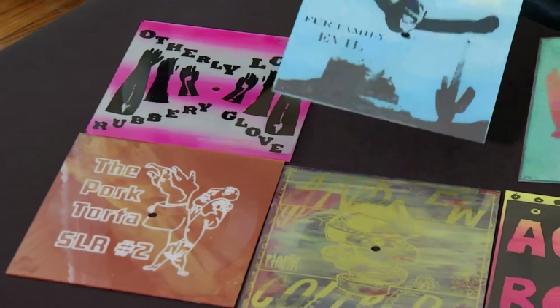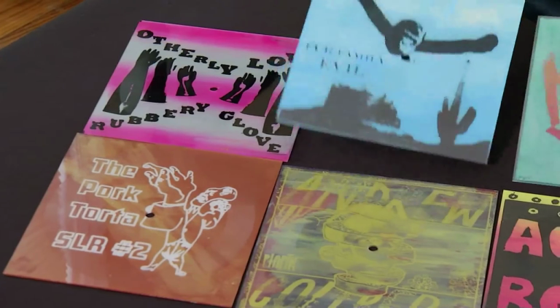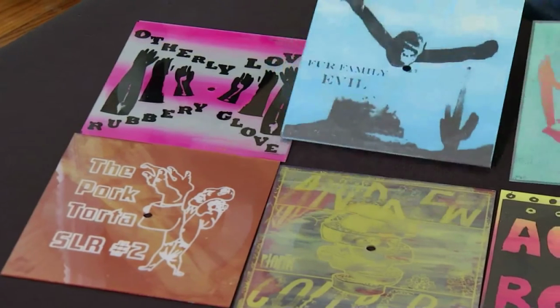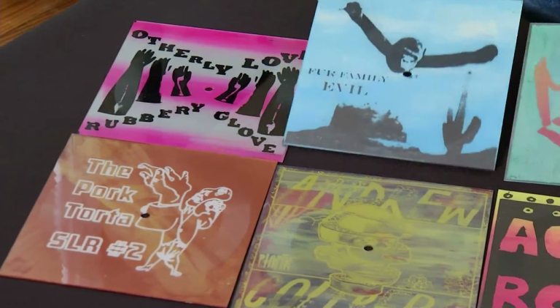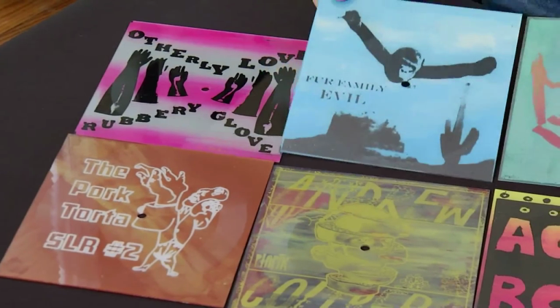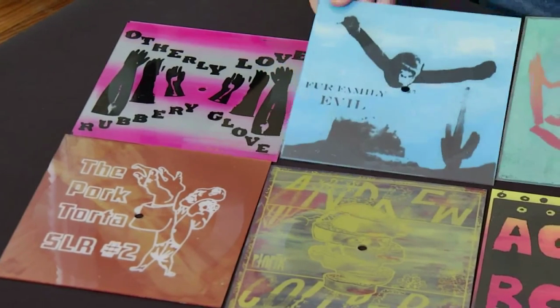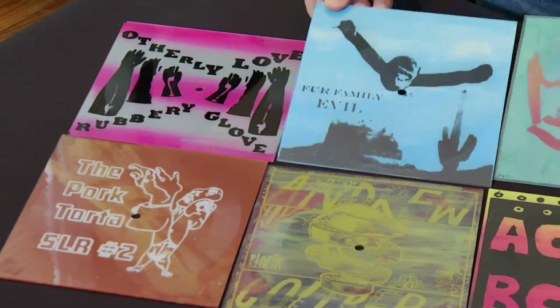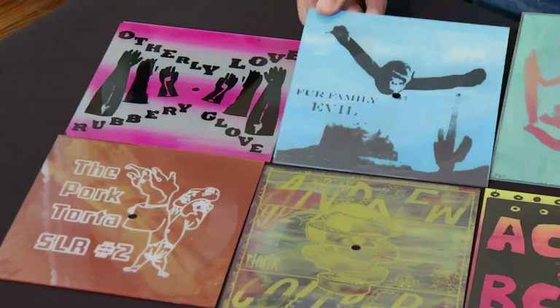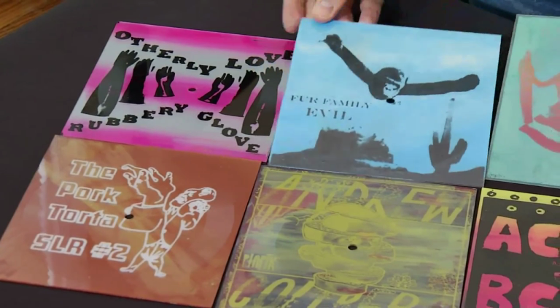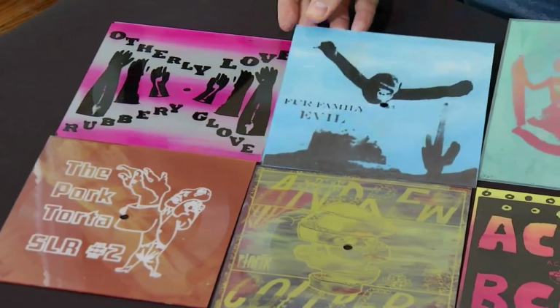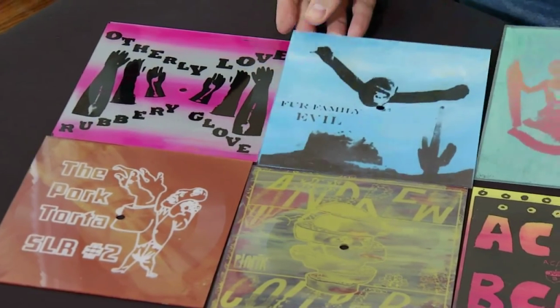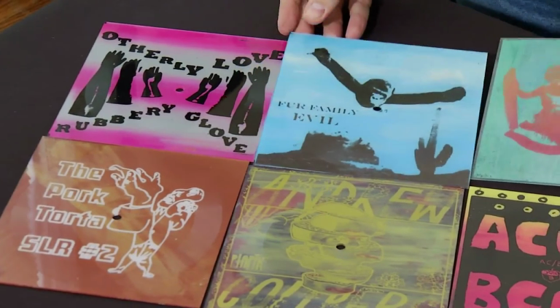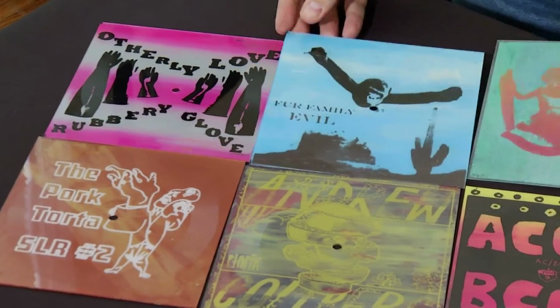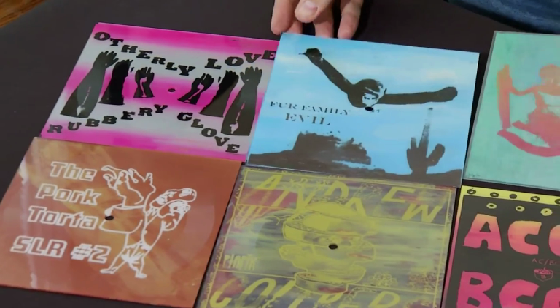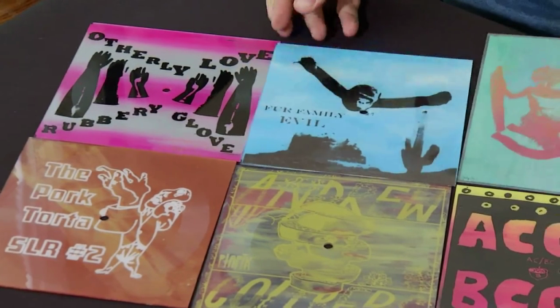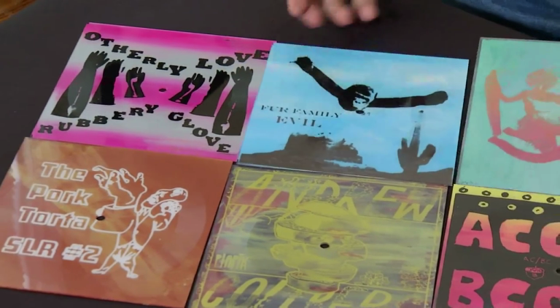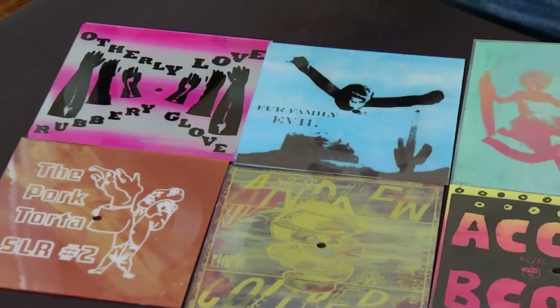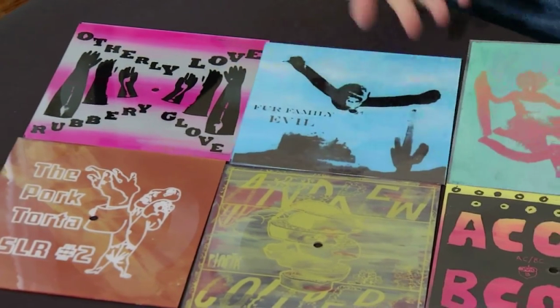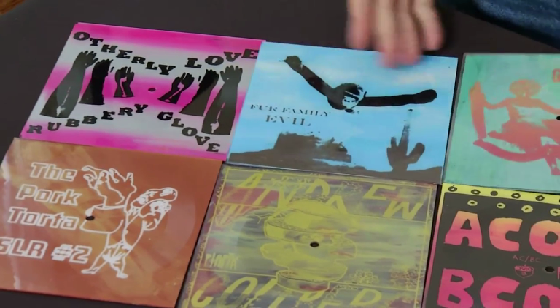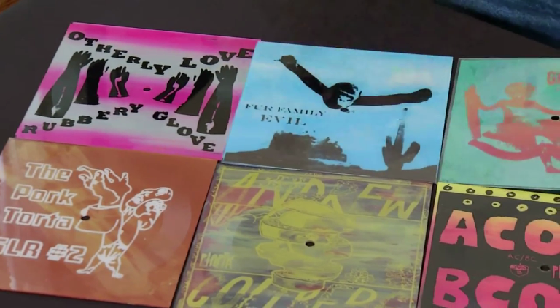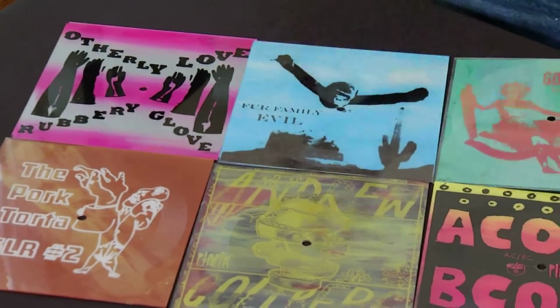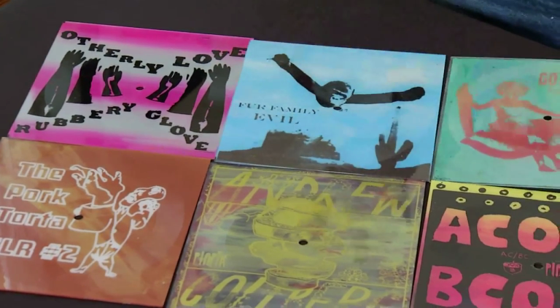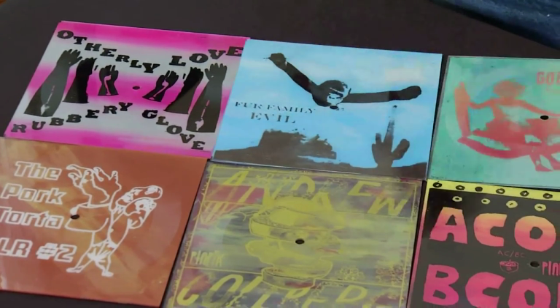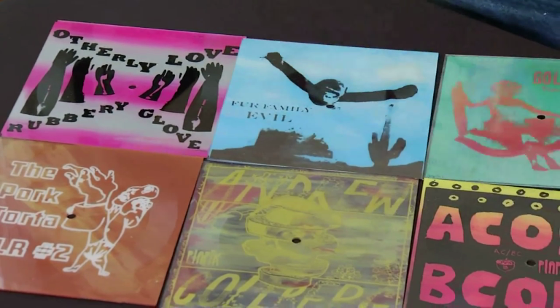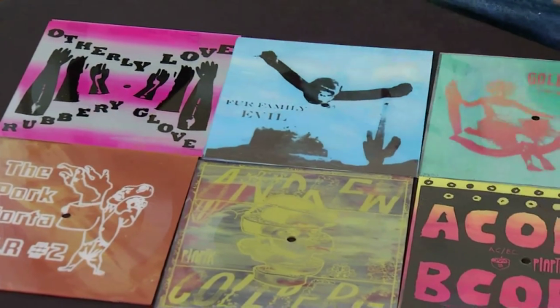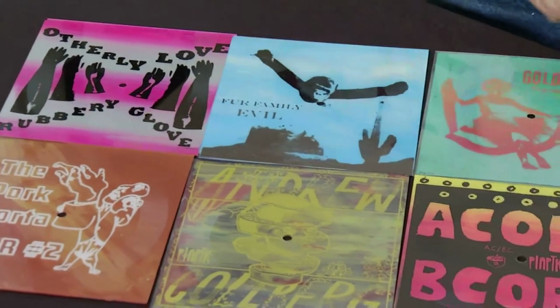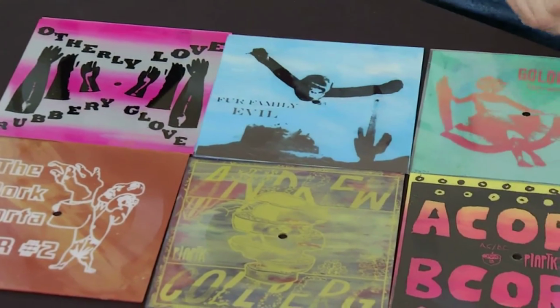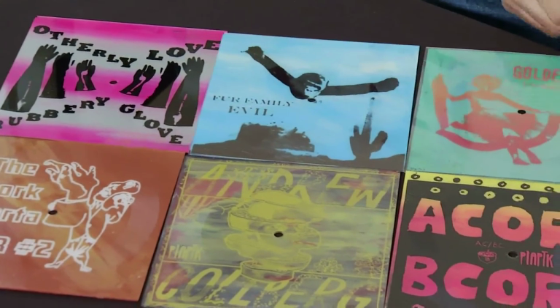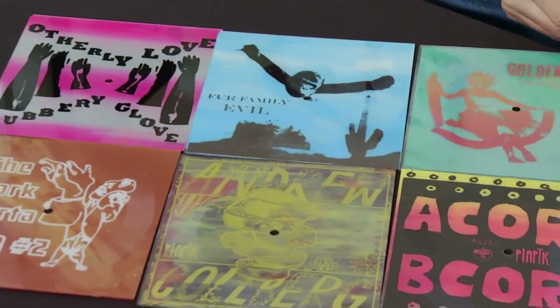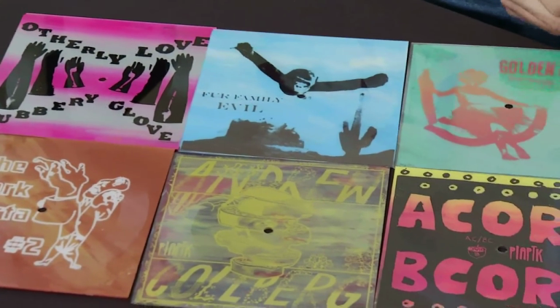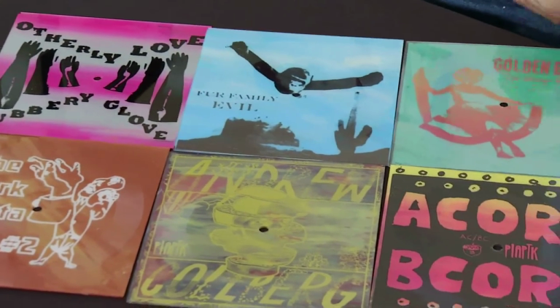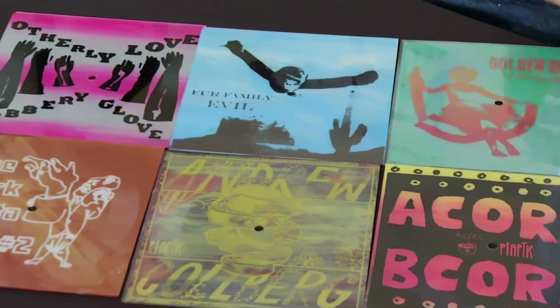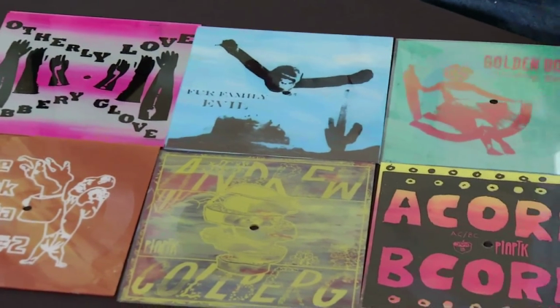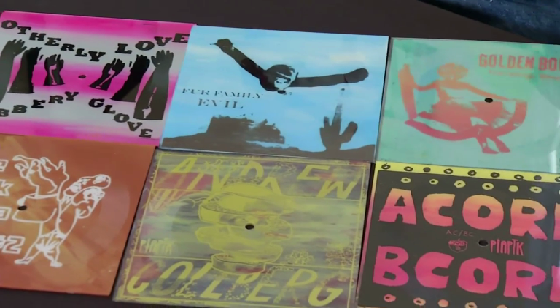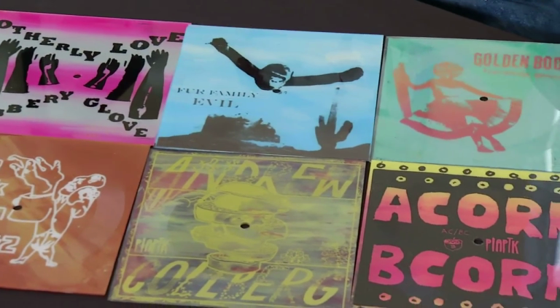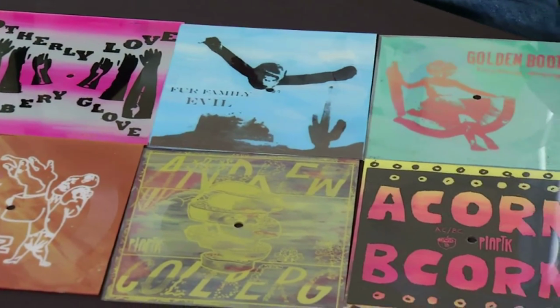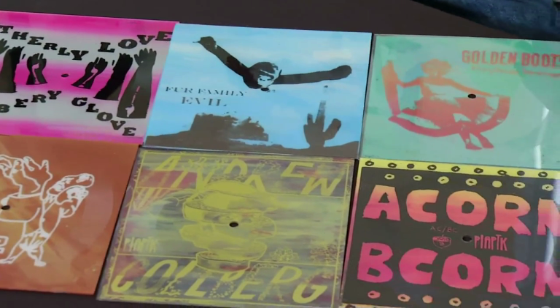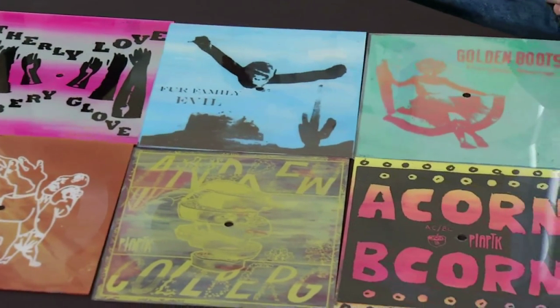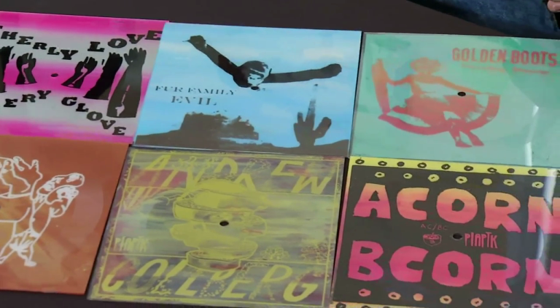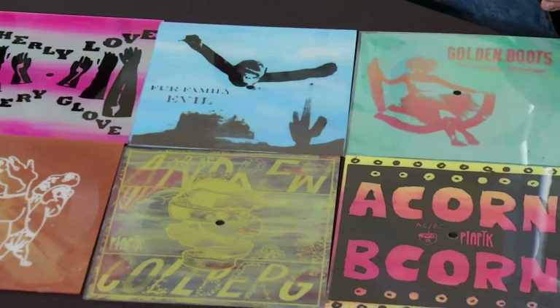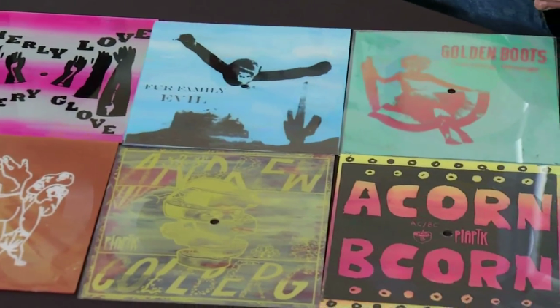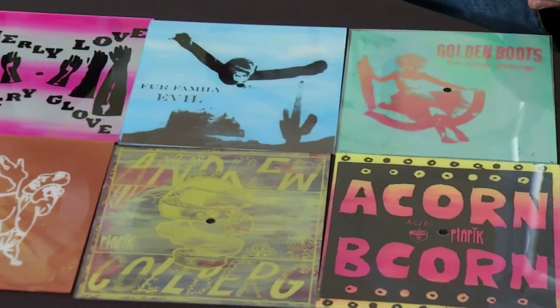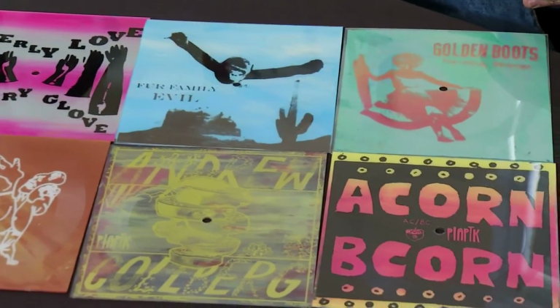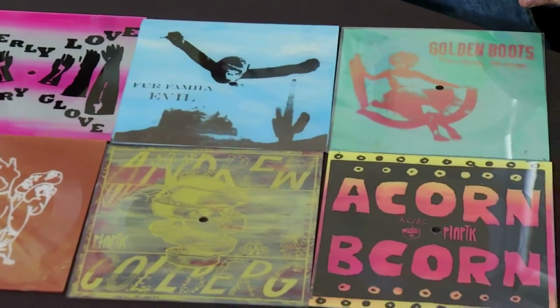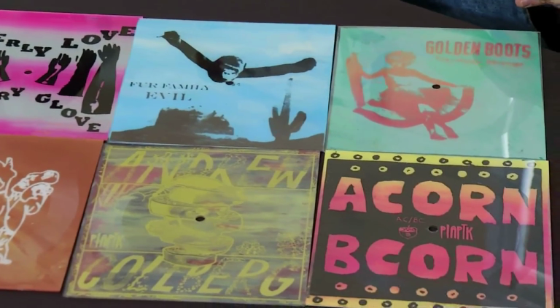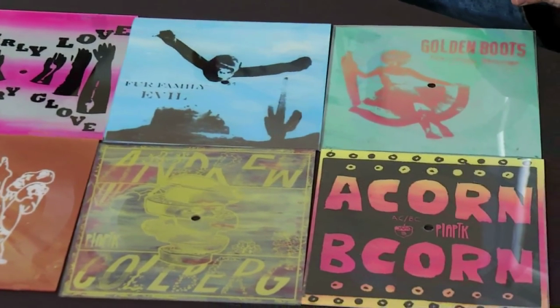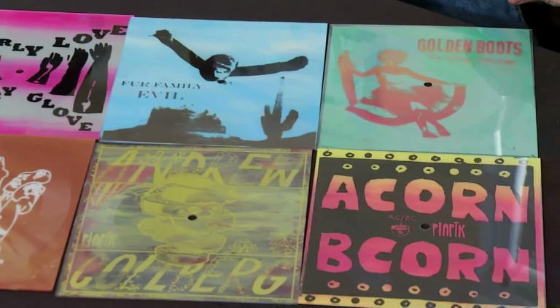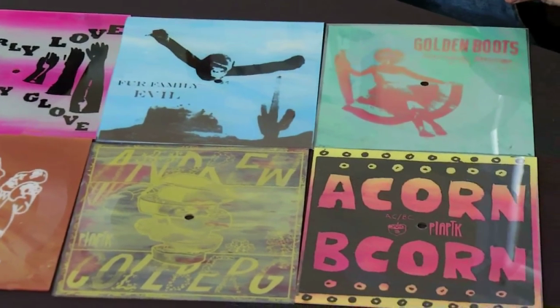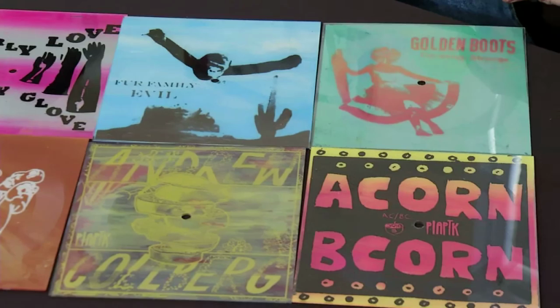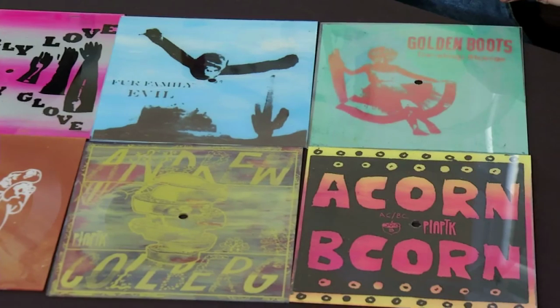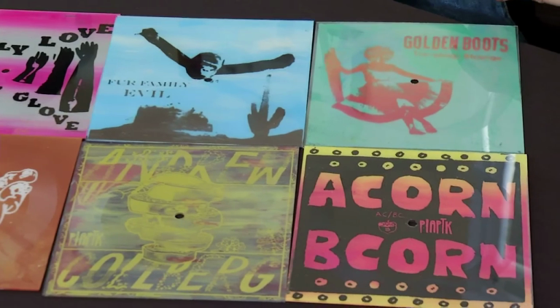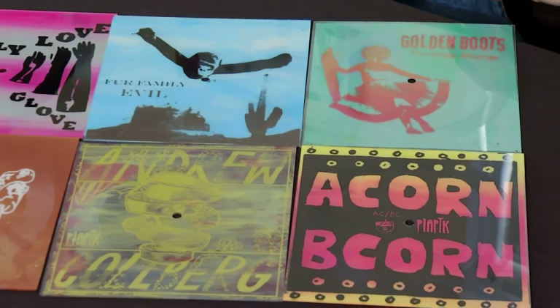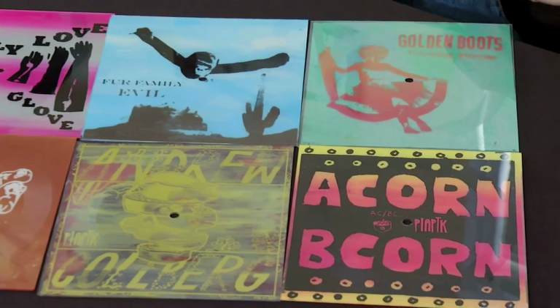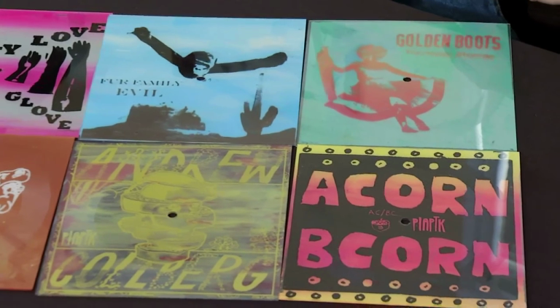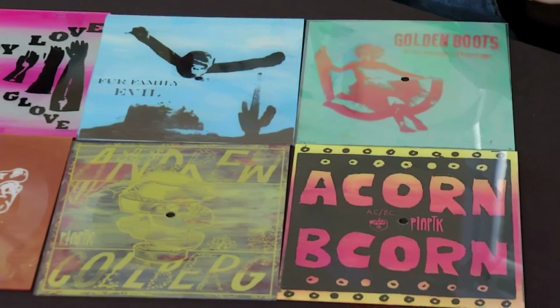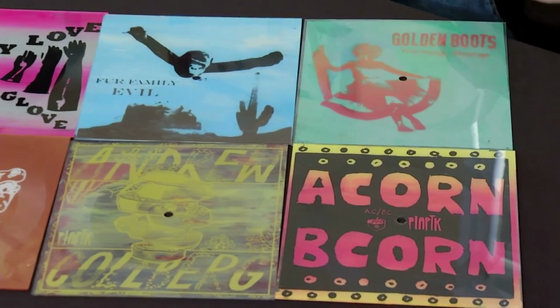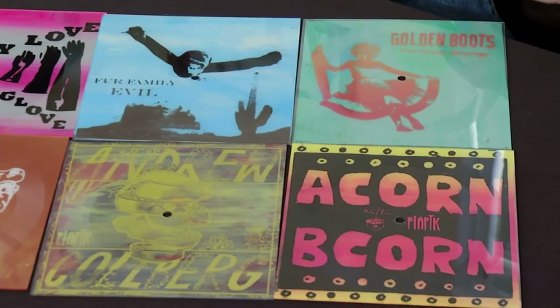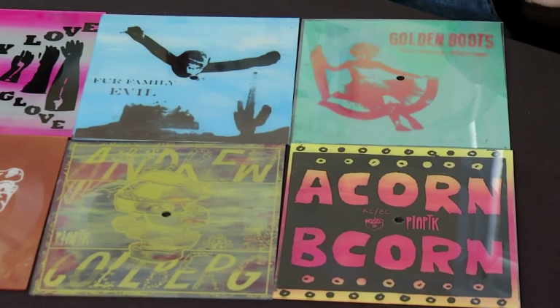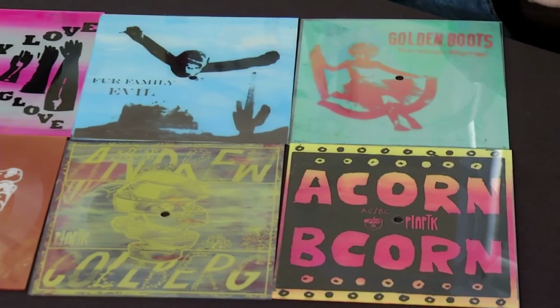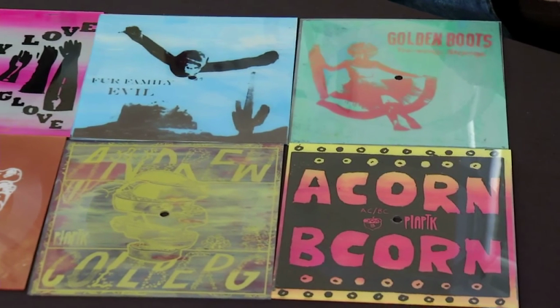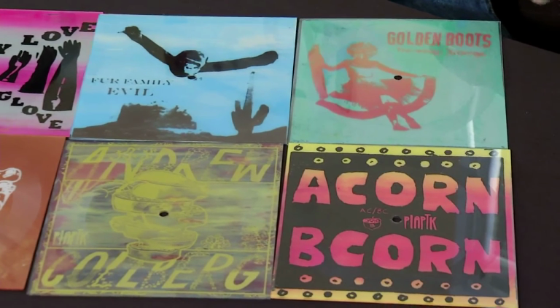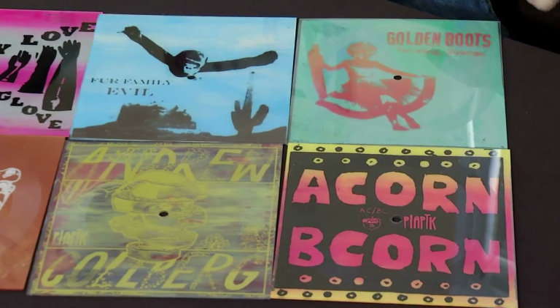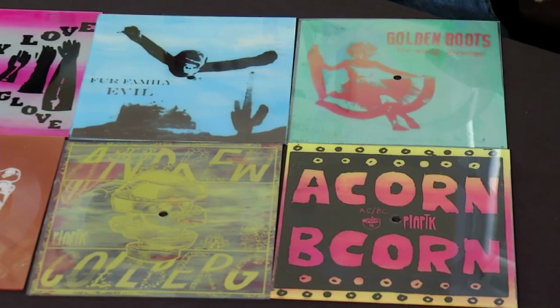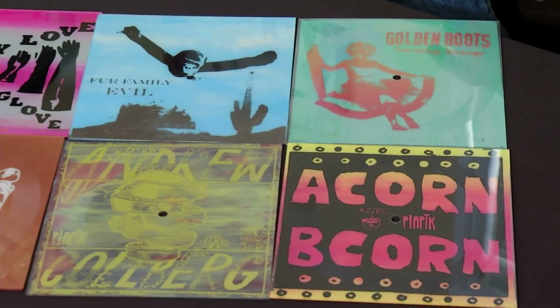I made them as tour merch for them to take. So we silk screened the B side with three or four layers, and everyone's a little bit different.